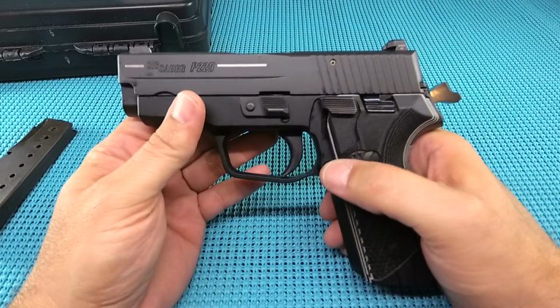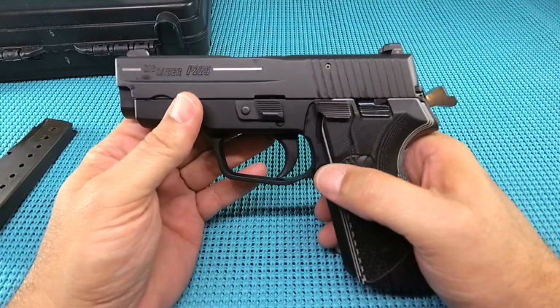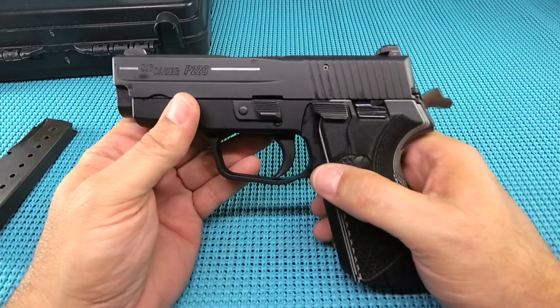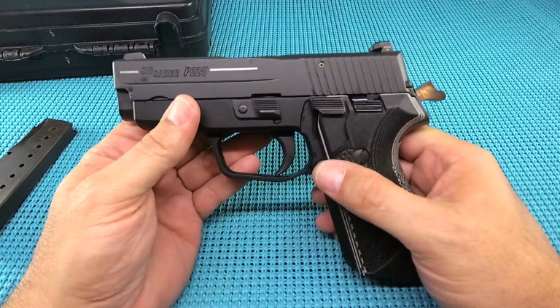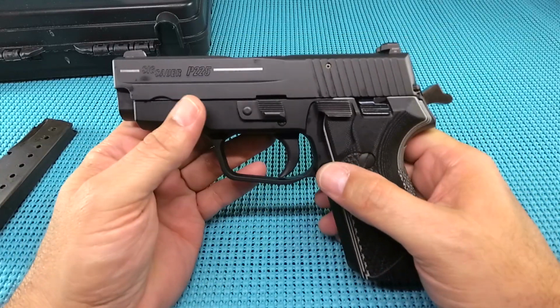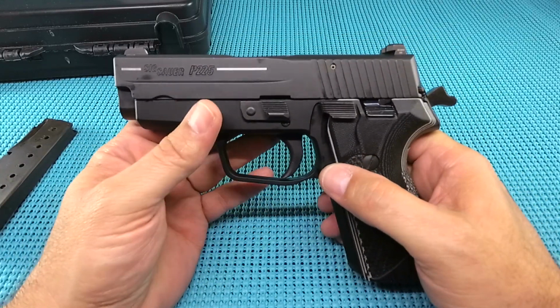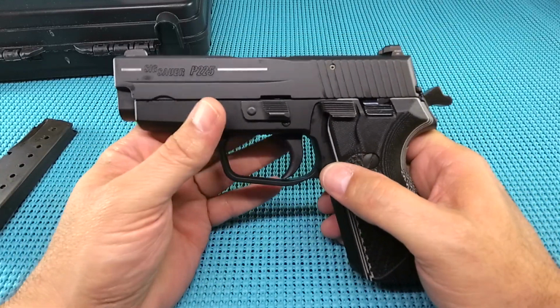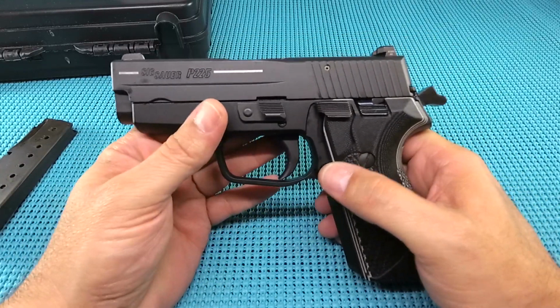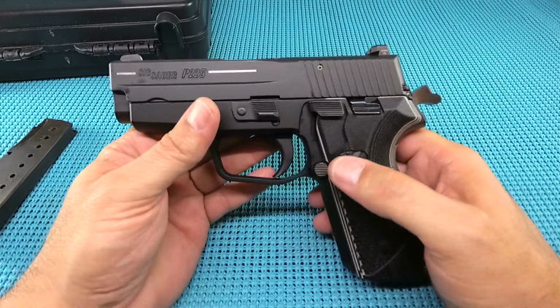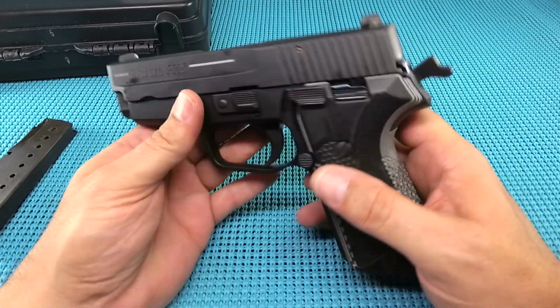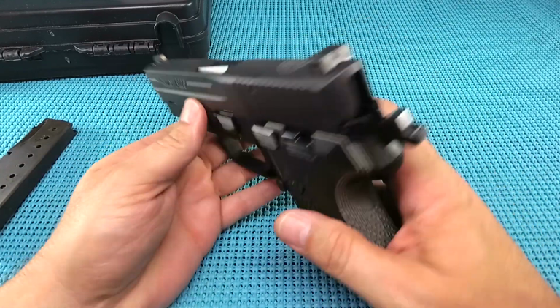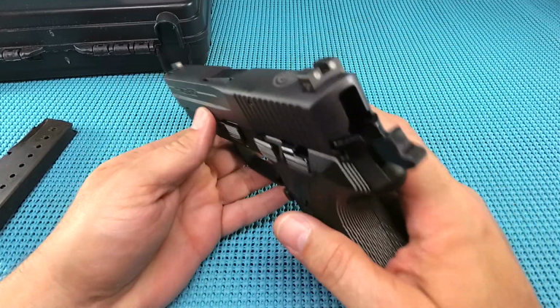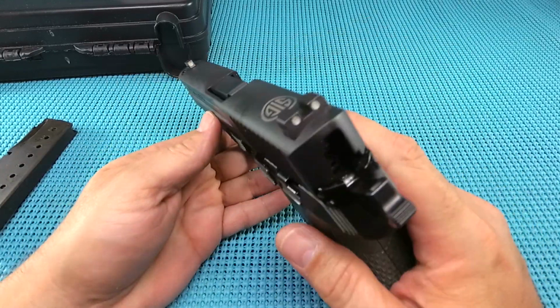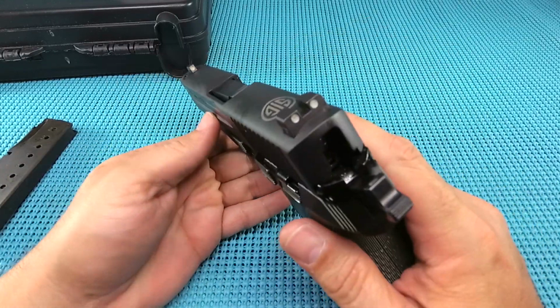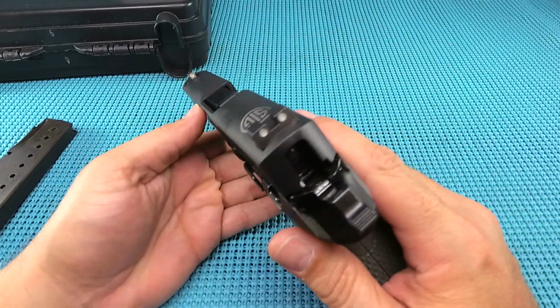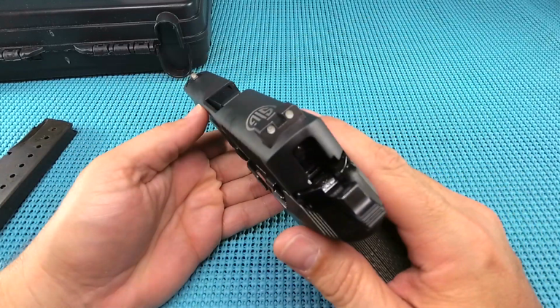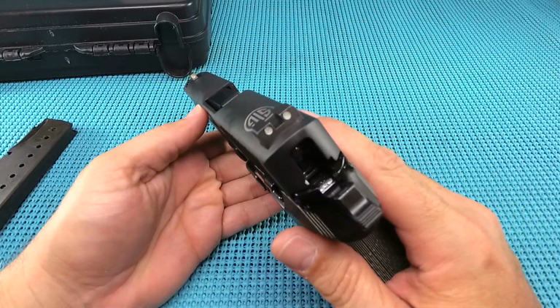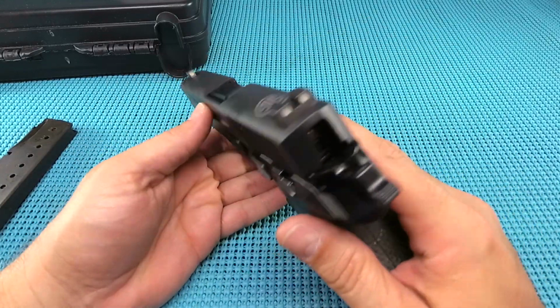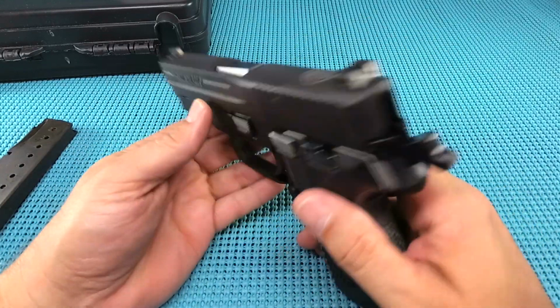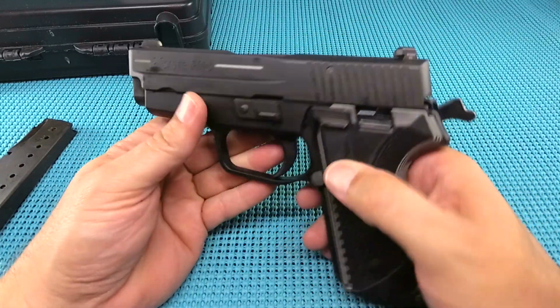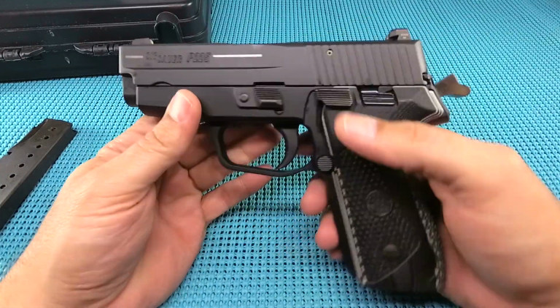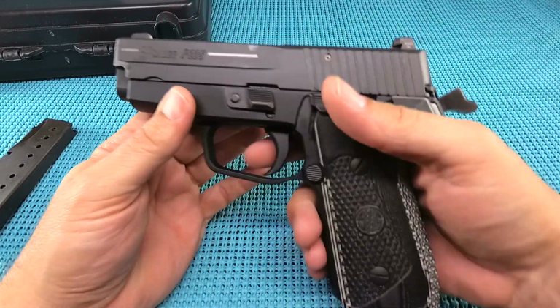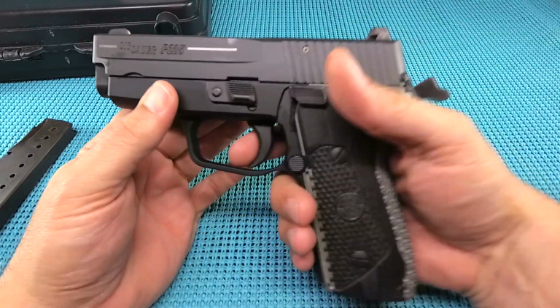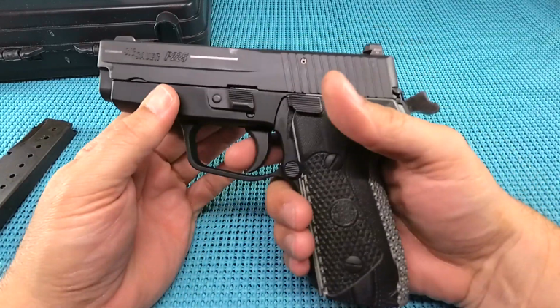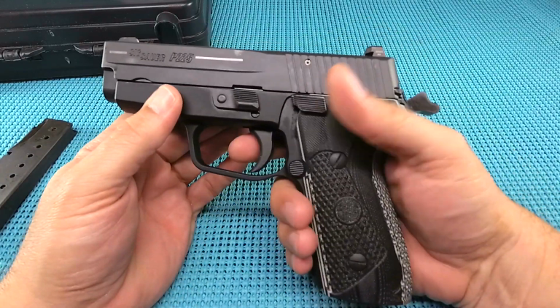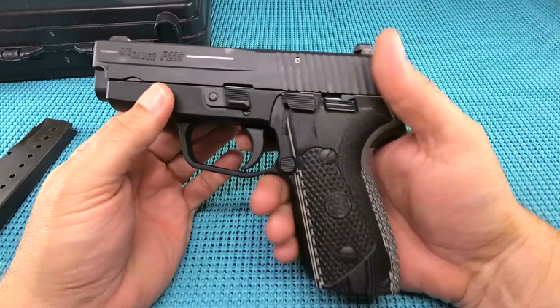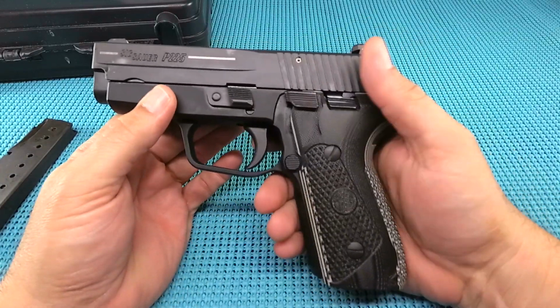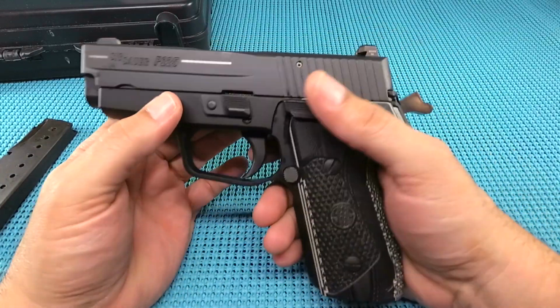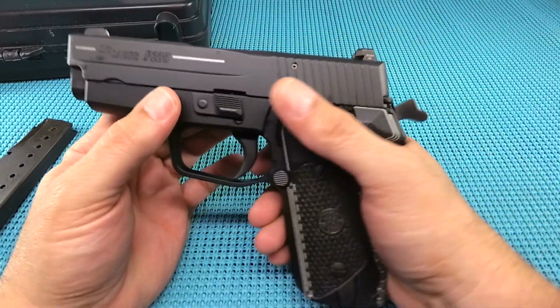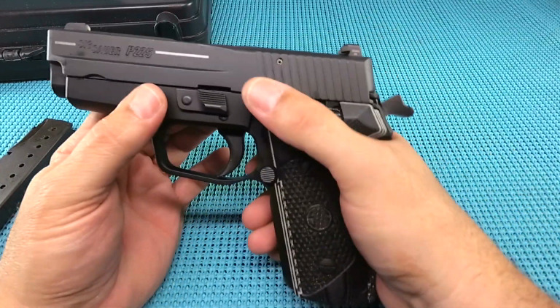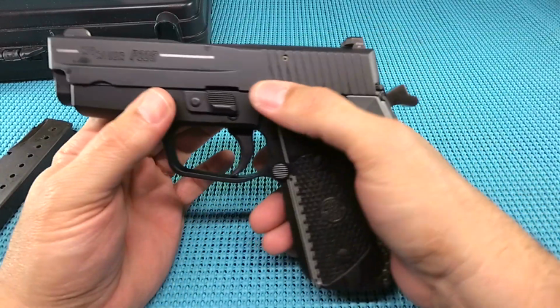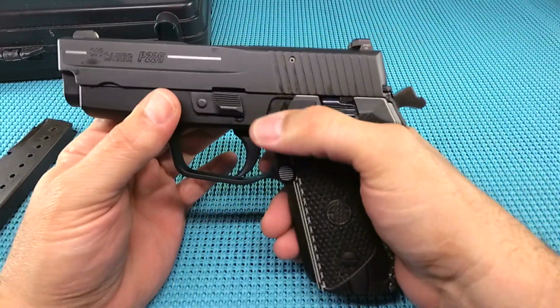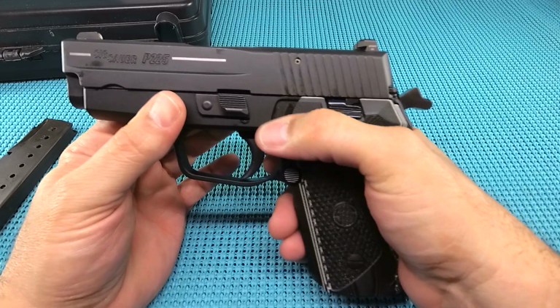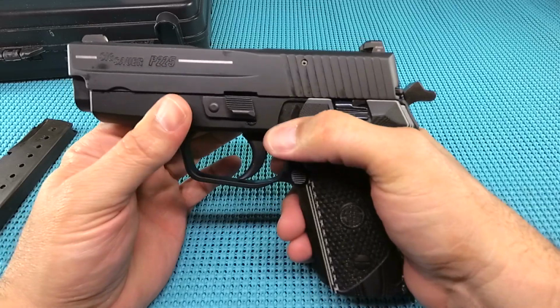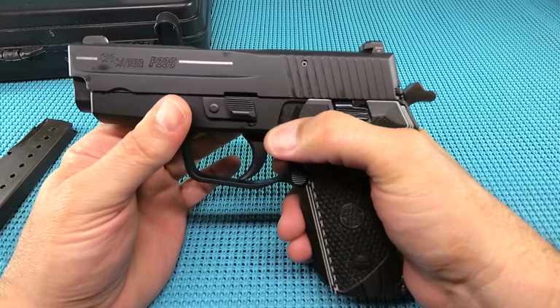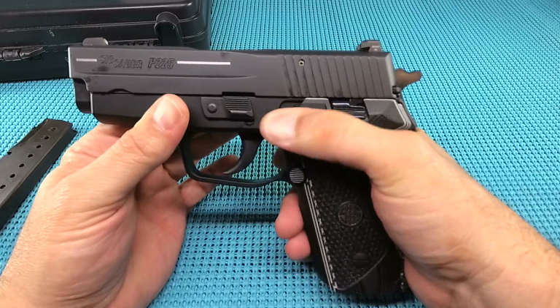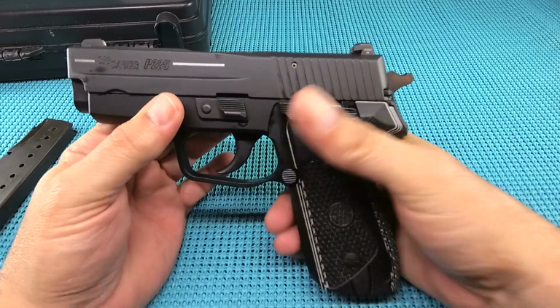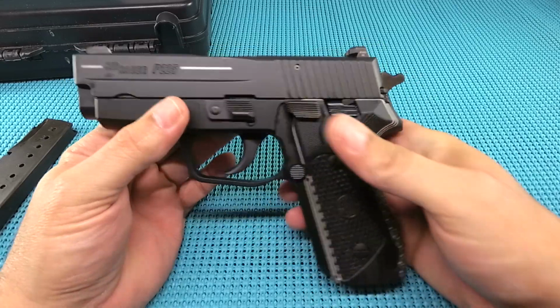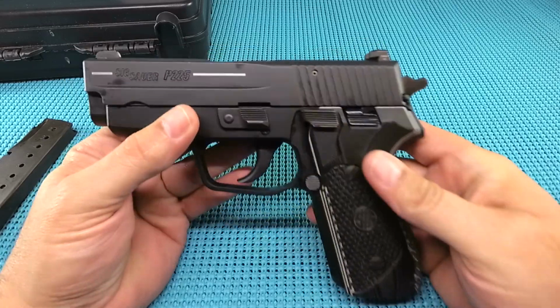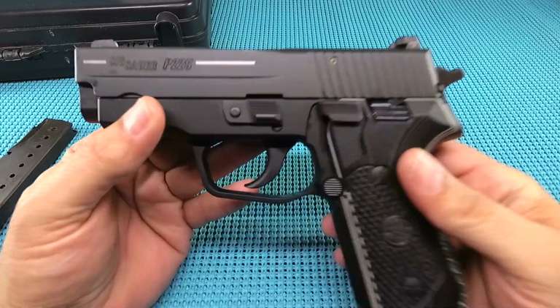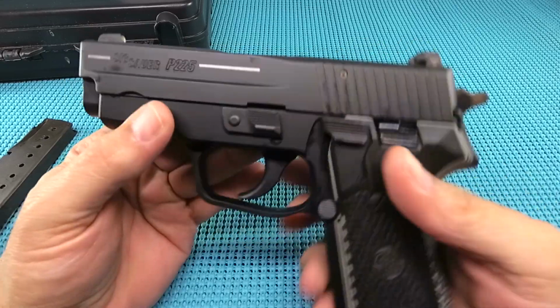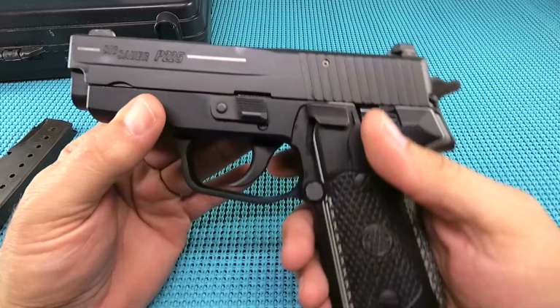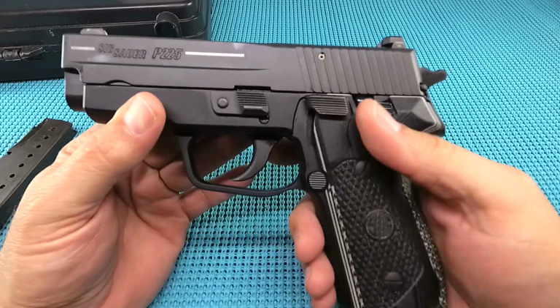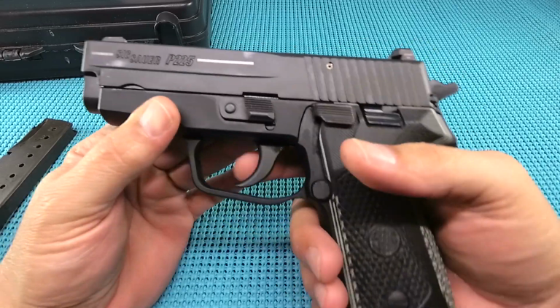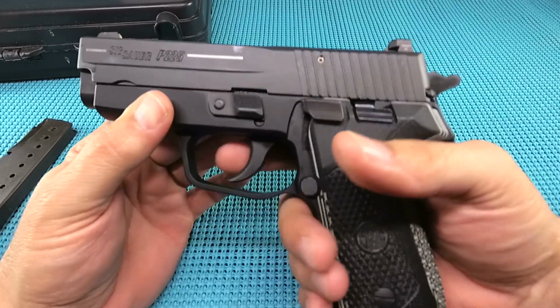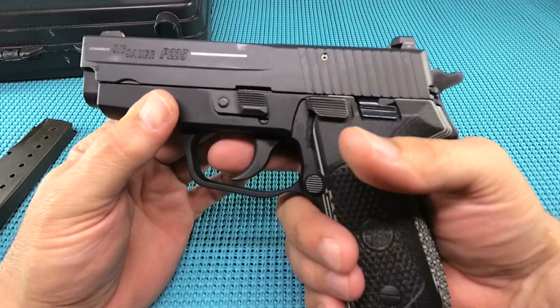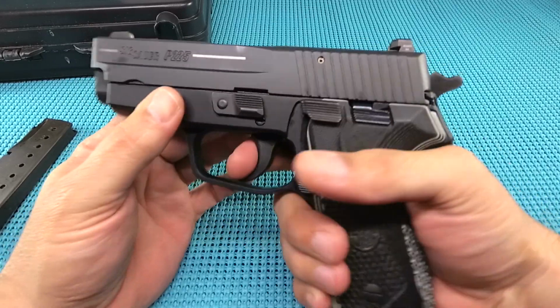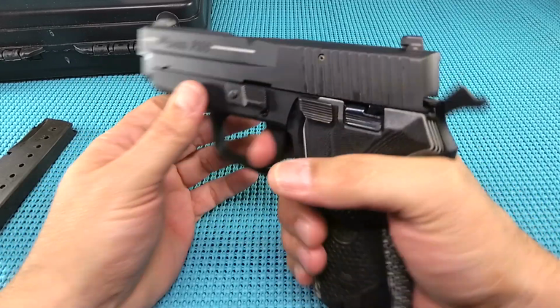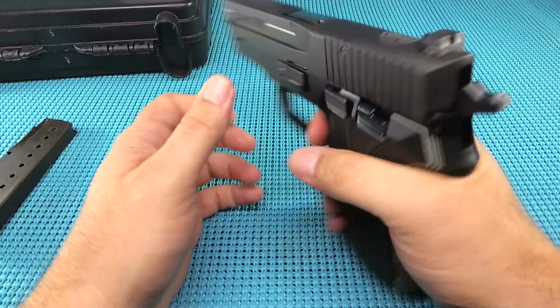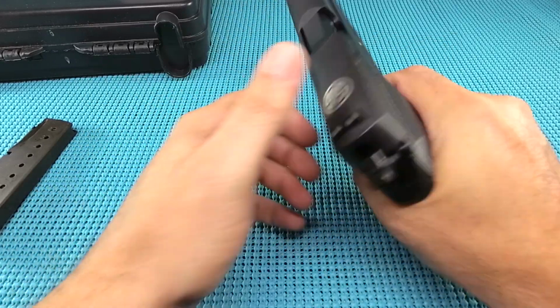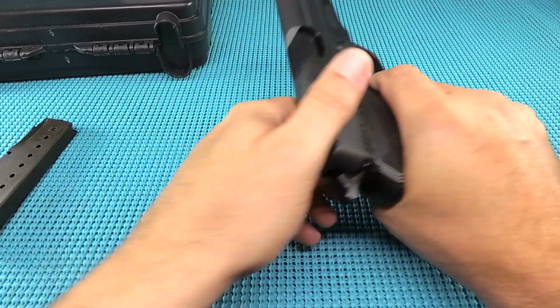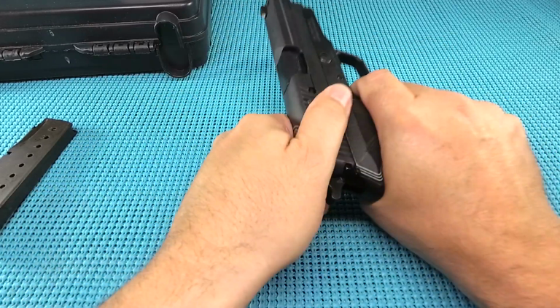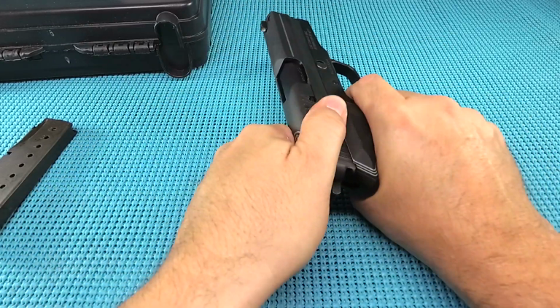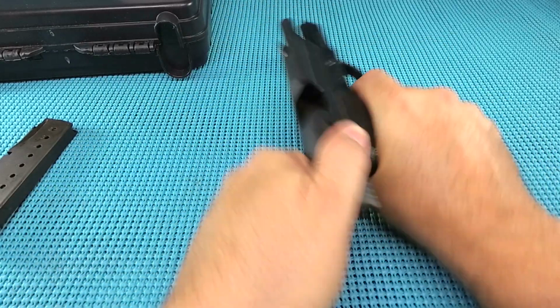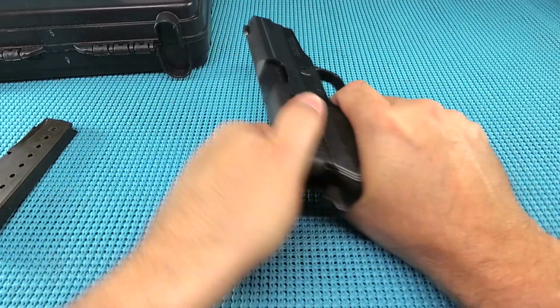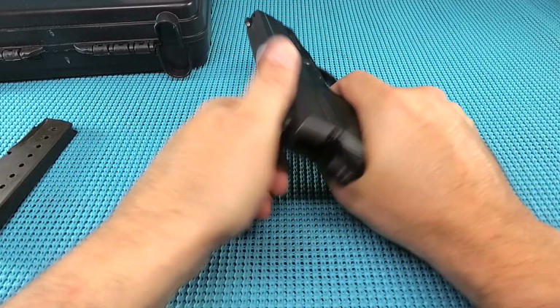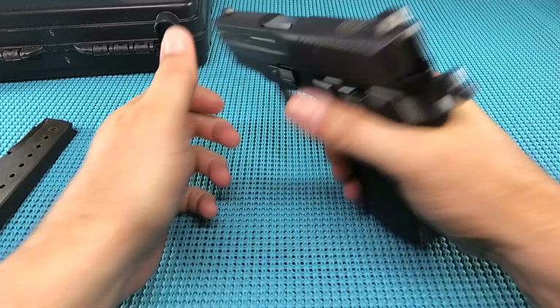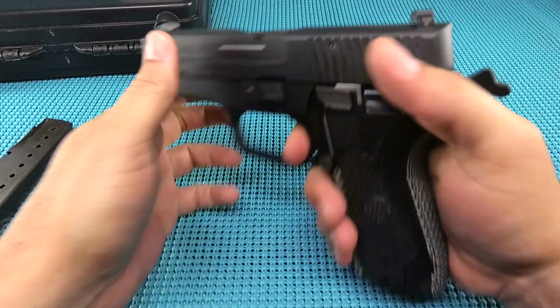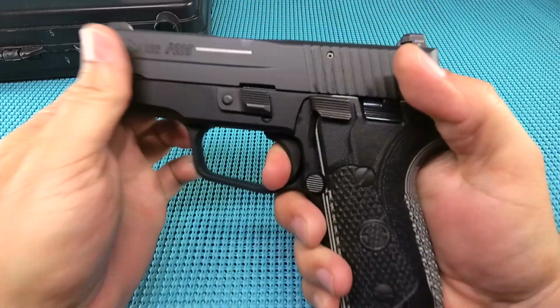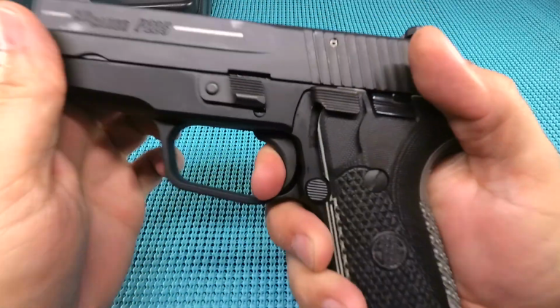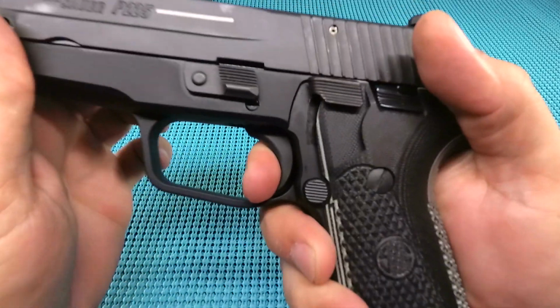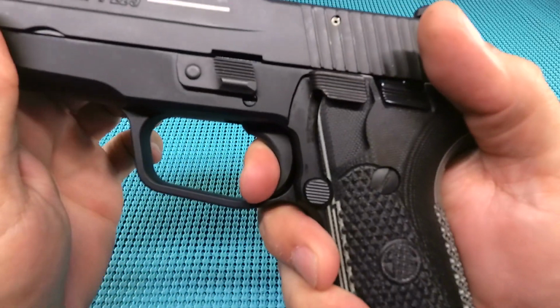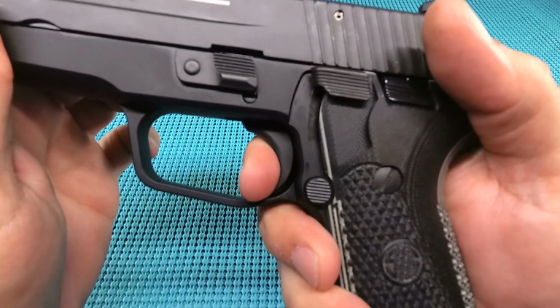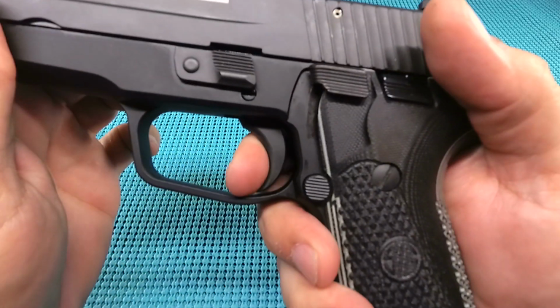This is truly a hot rod. 3.9 system, SRT package — if you guys saw the first look on it, this SRT, these things are just insane.